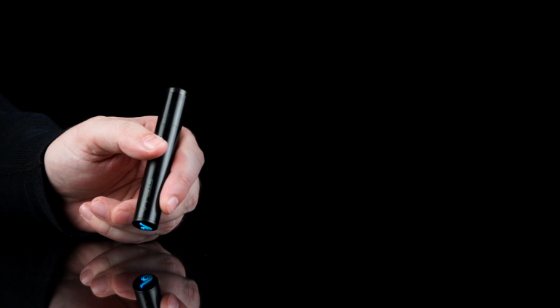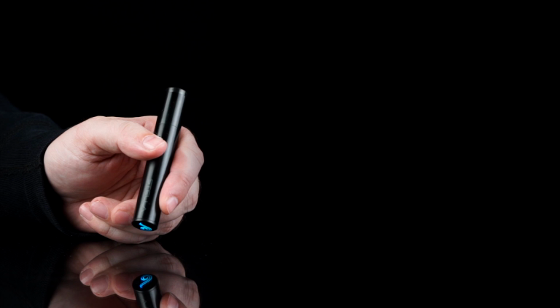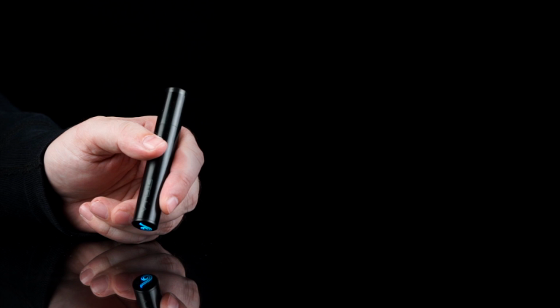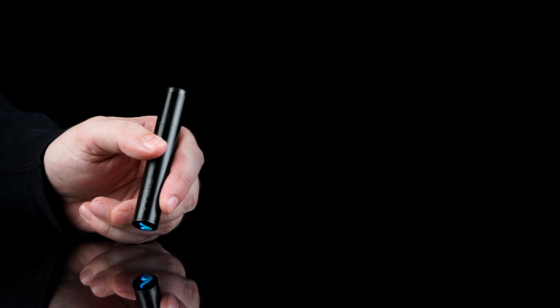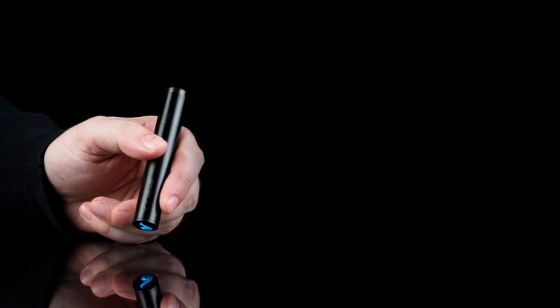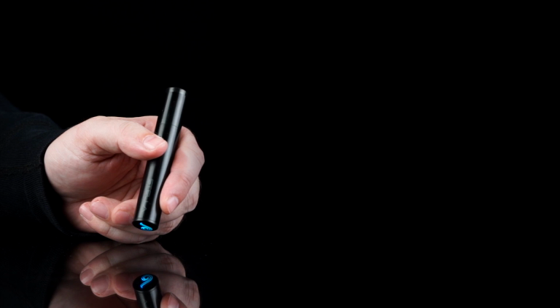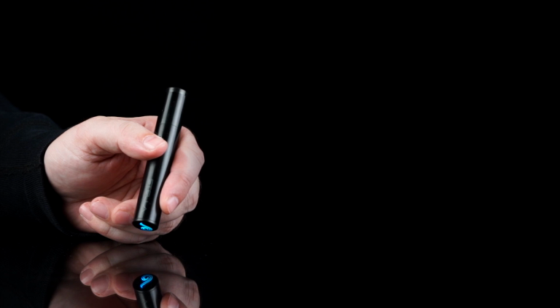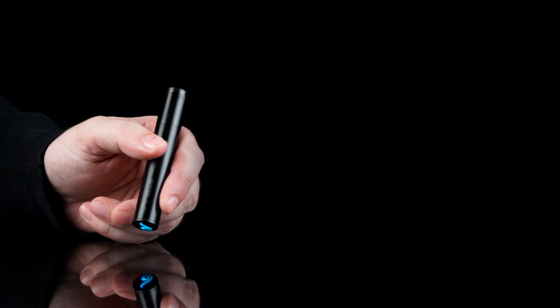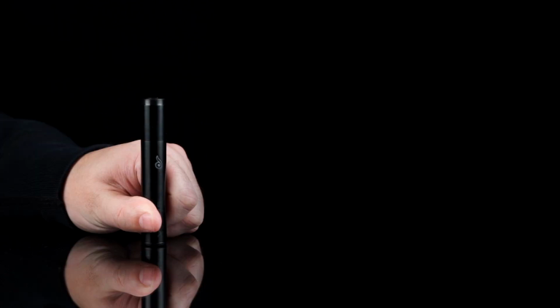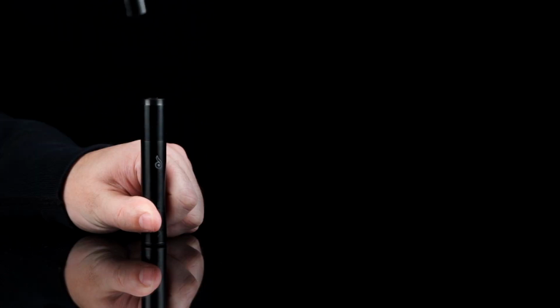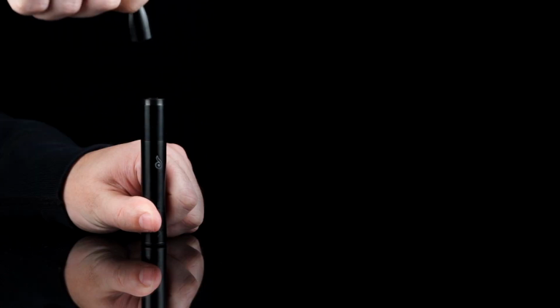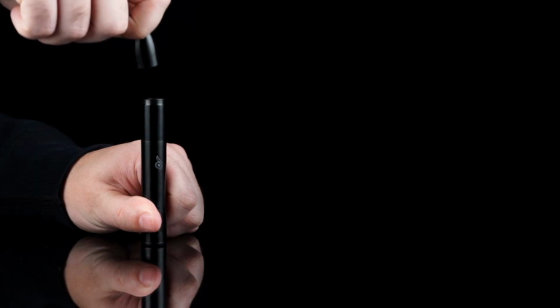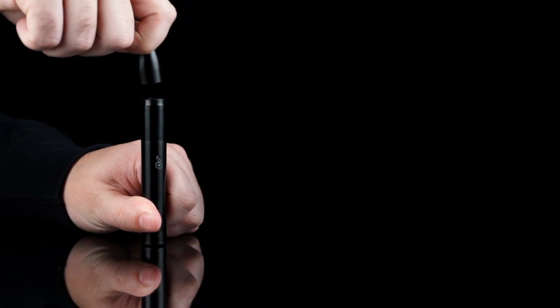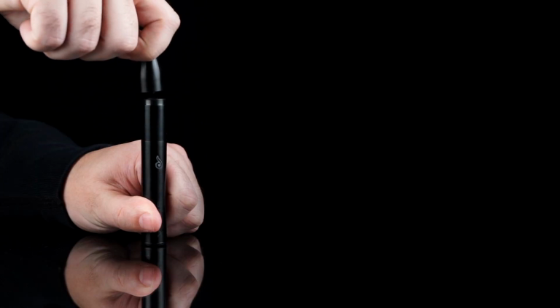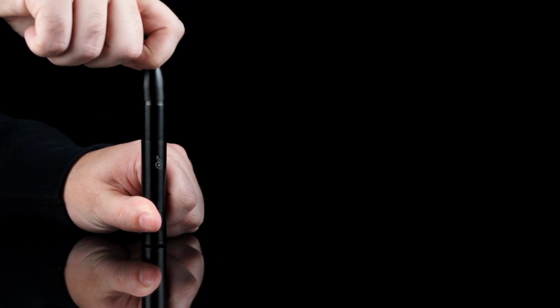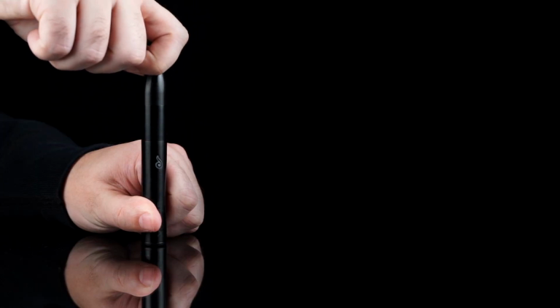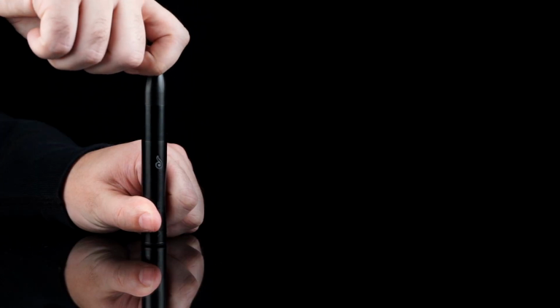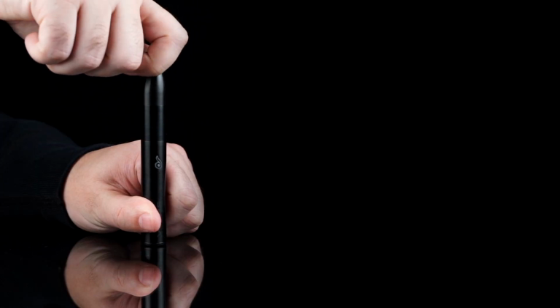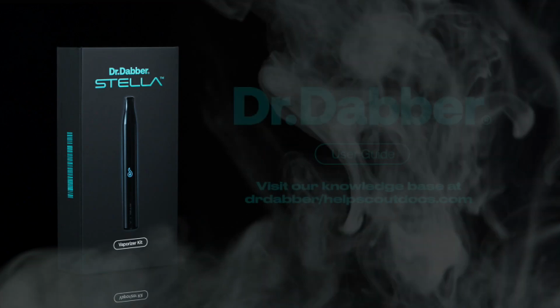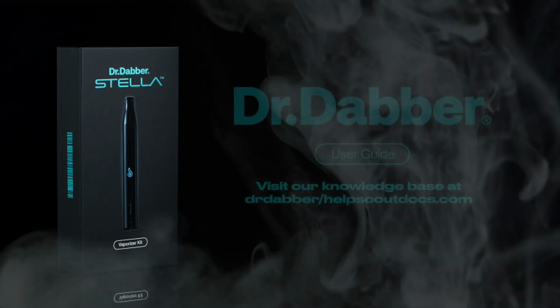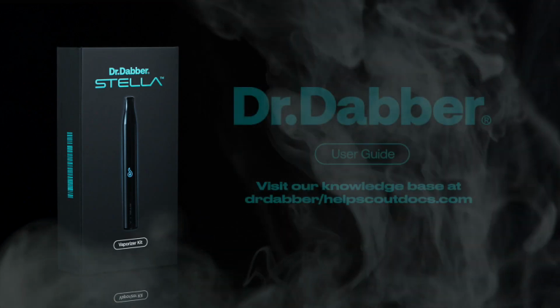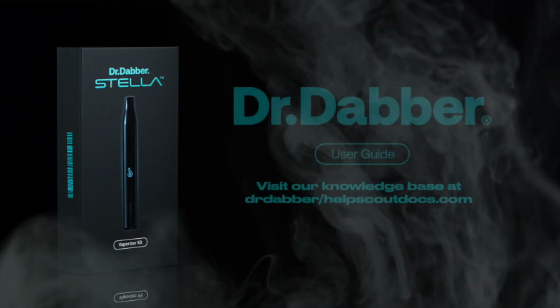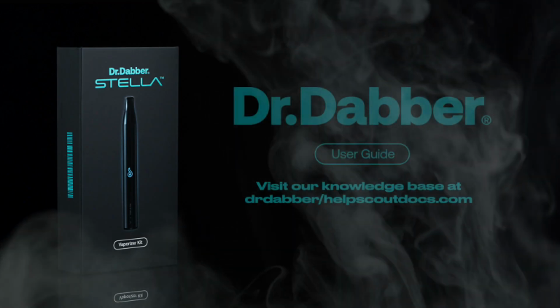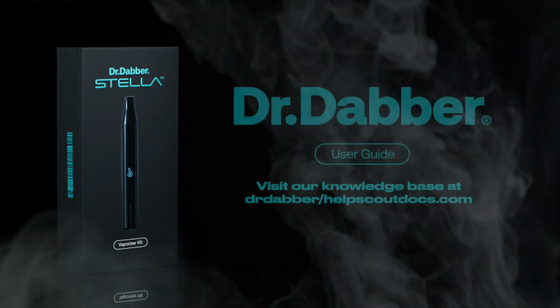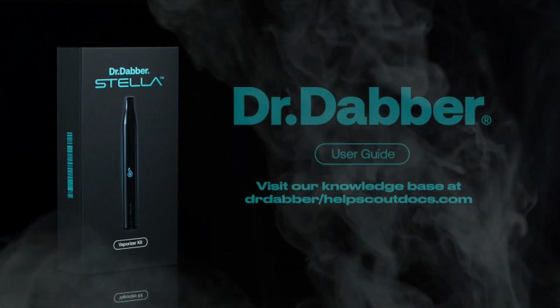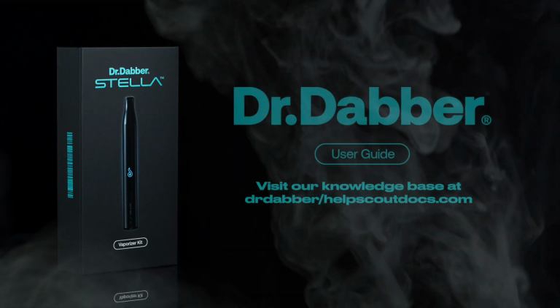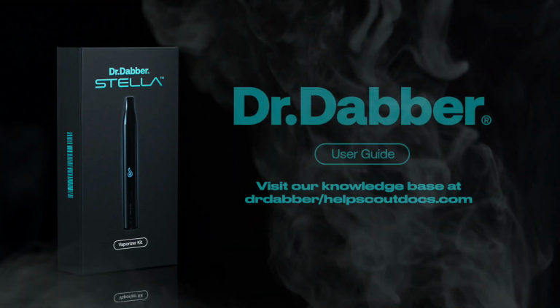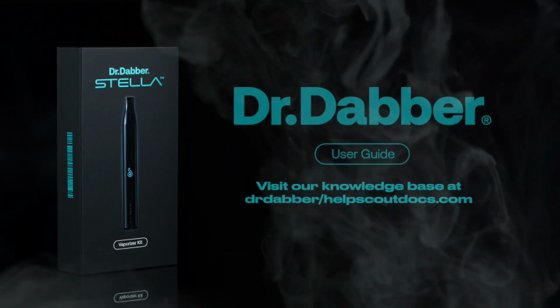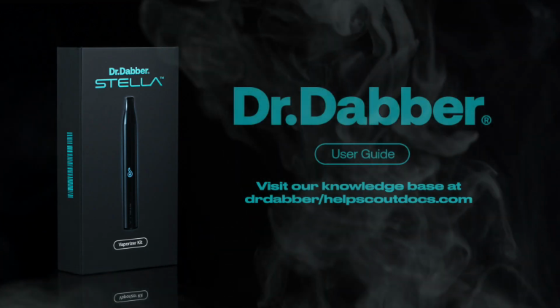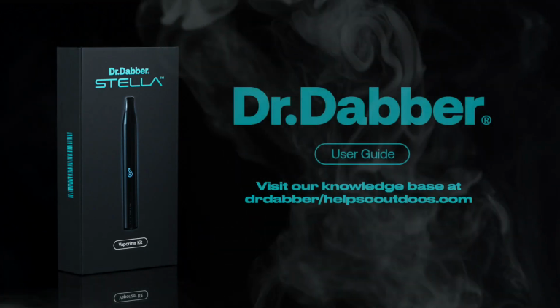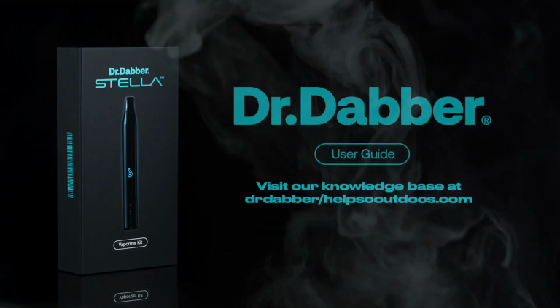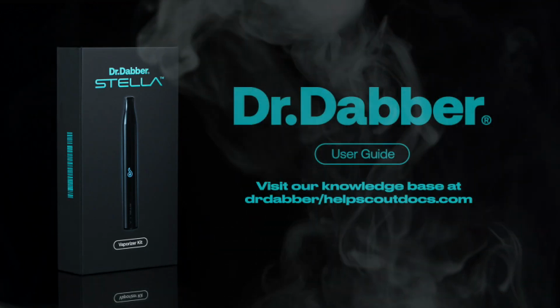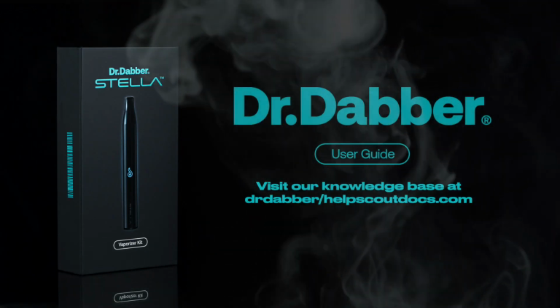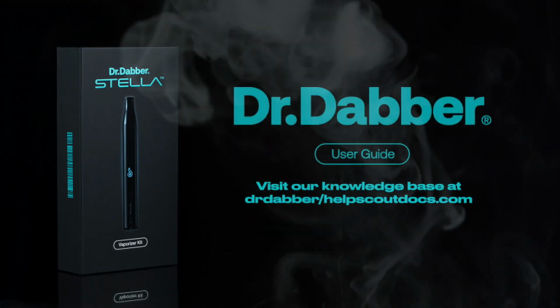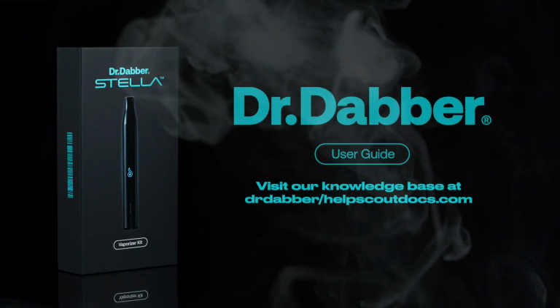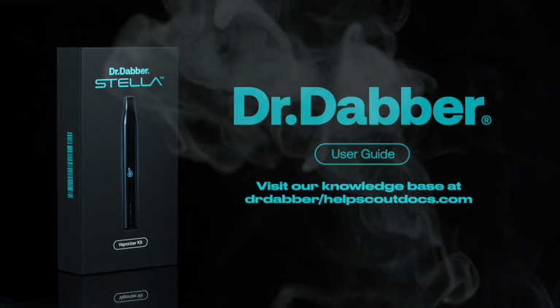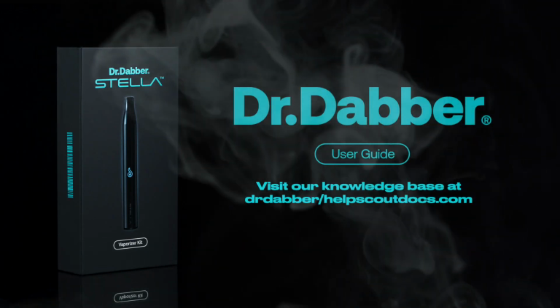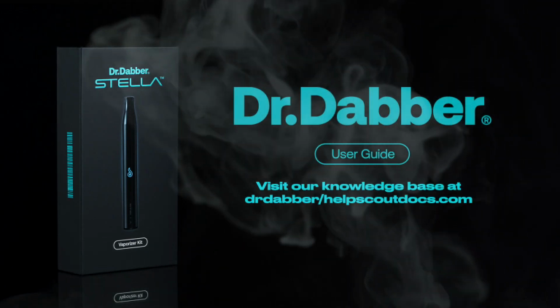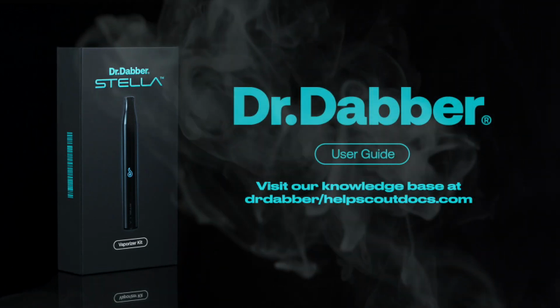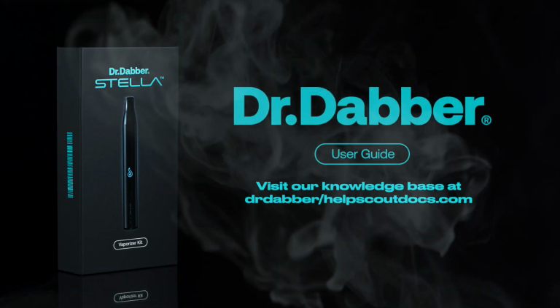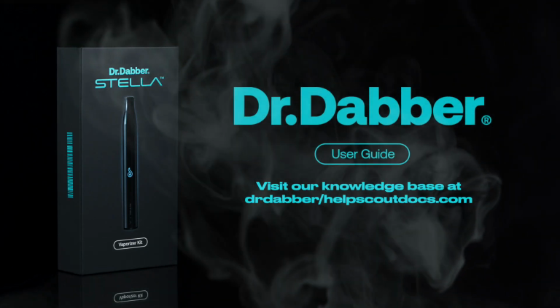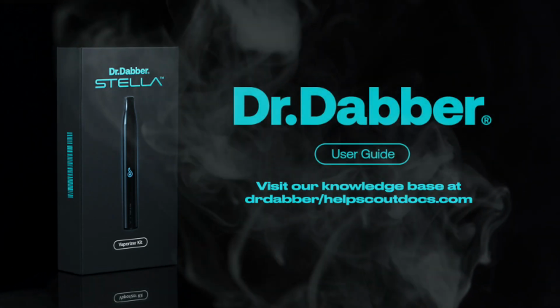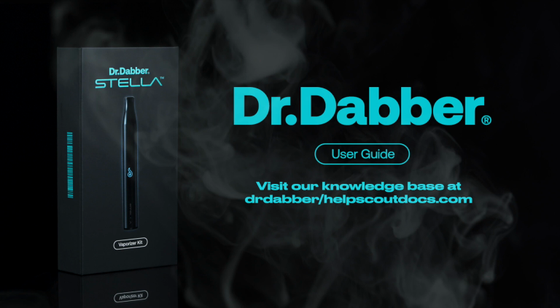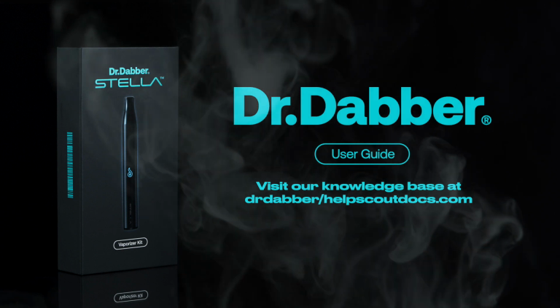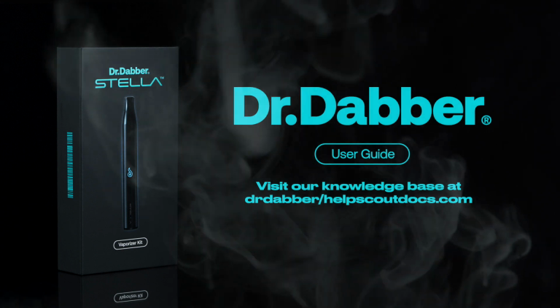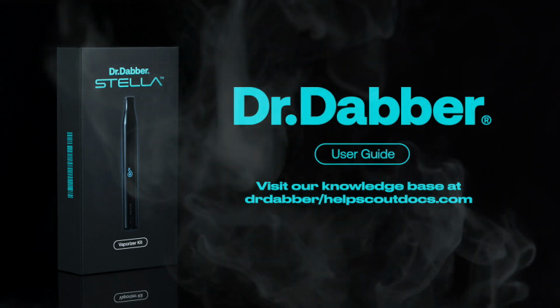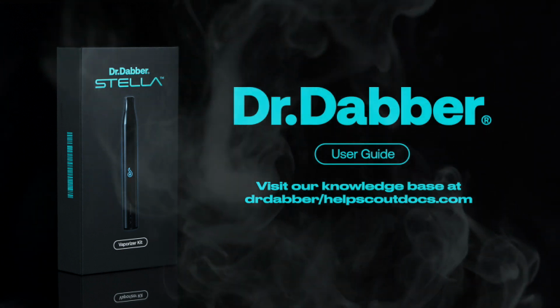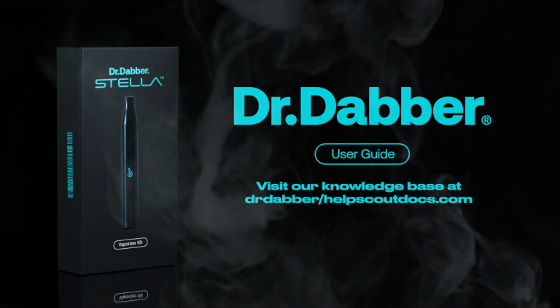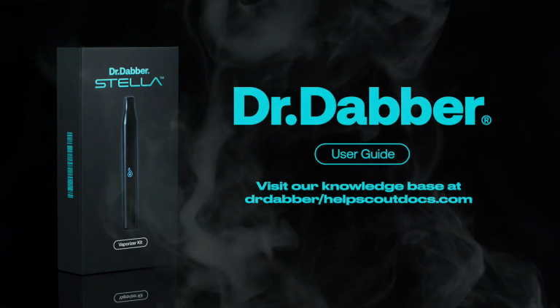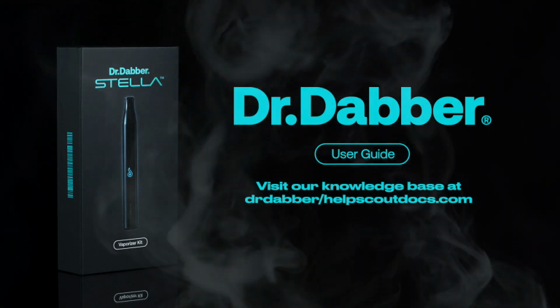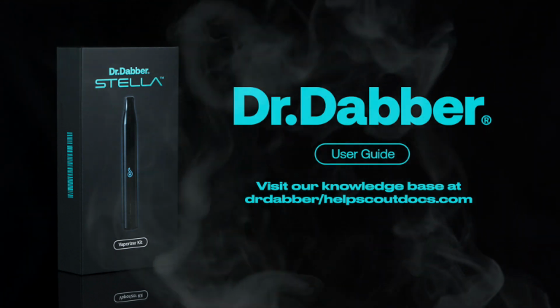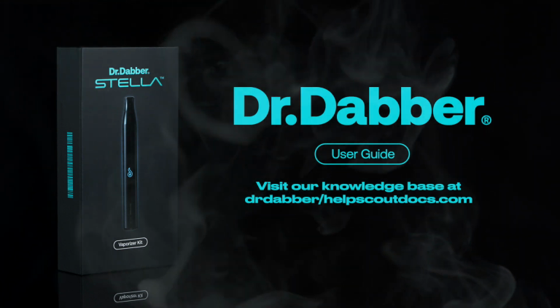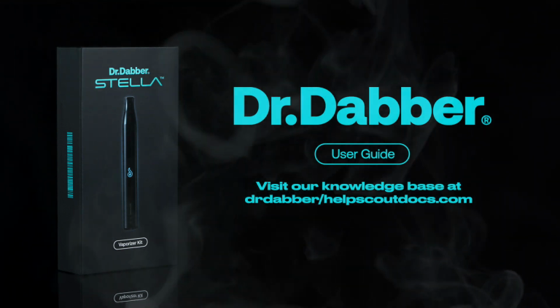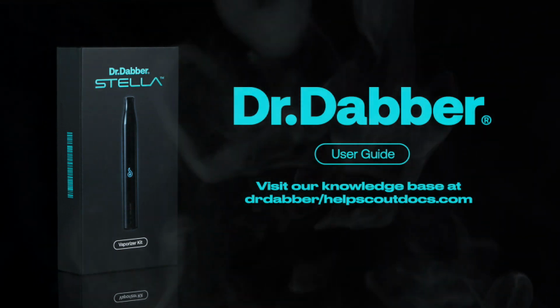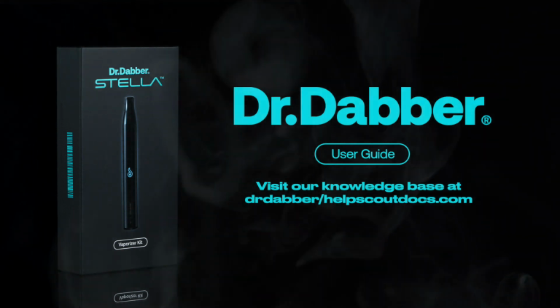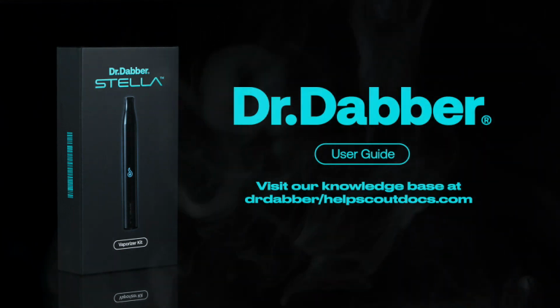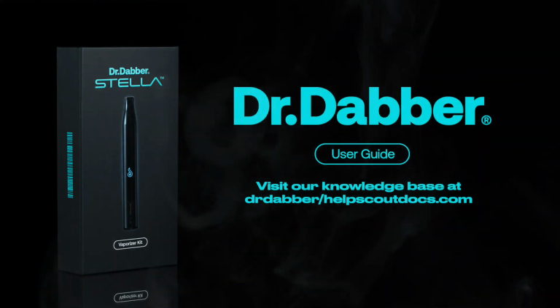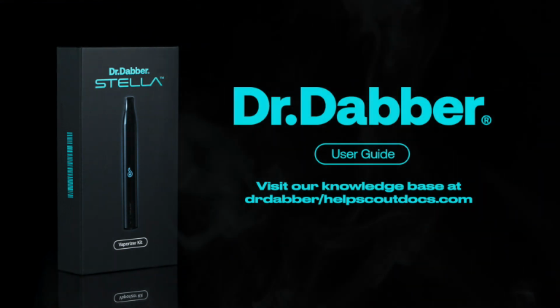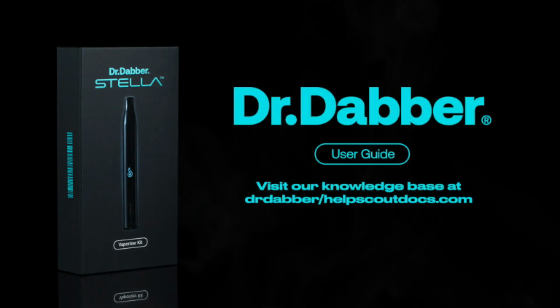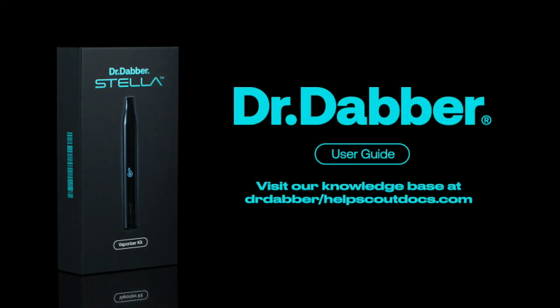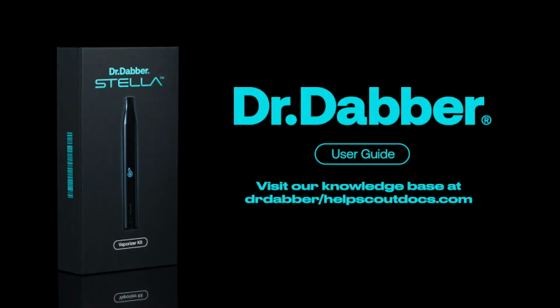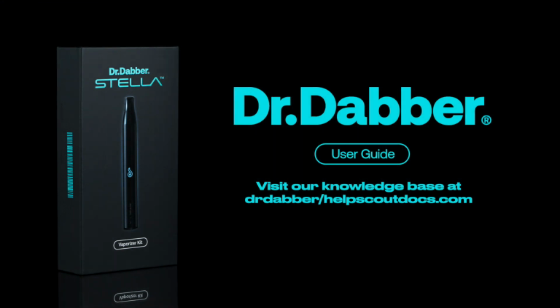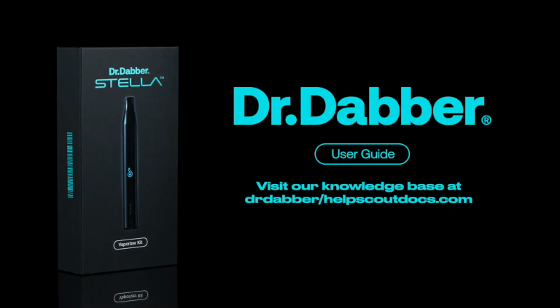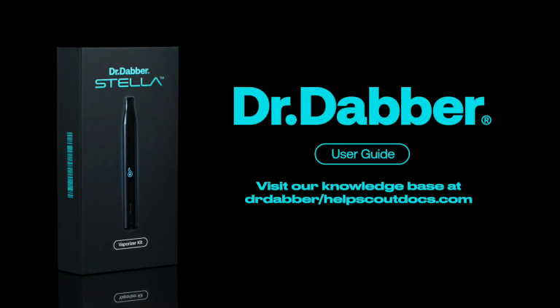Your Stella should now be clean and ready for use. For more information, visit our knowledge base at drdabber.com.